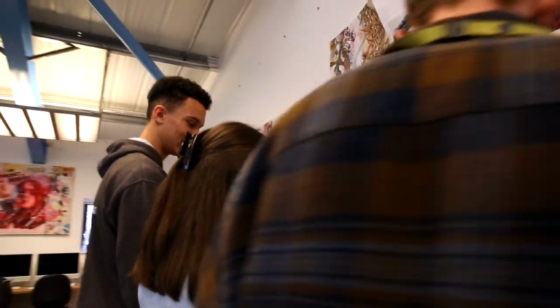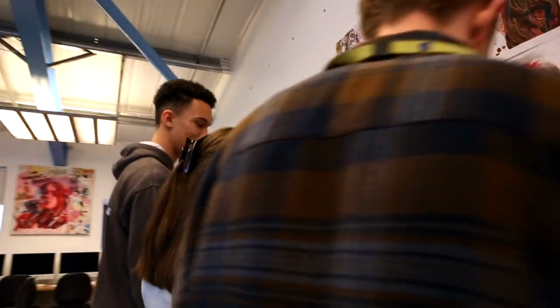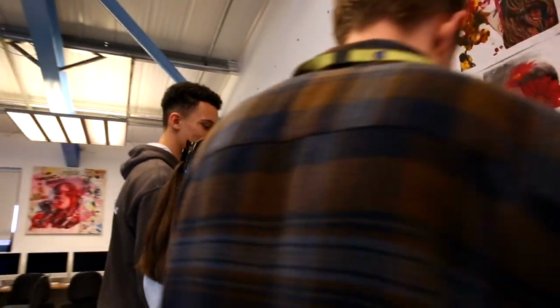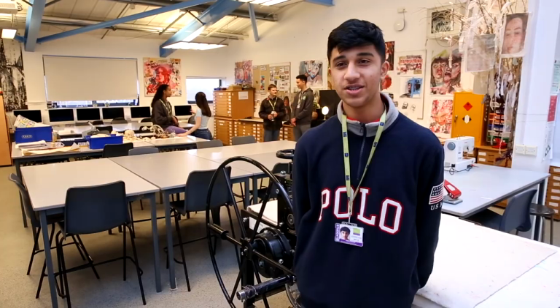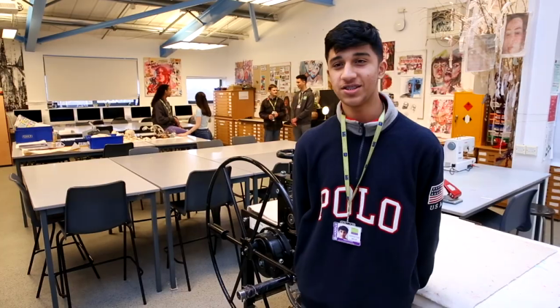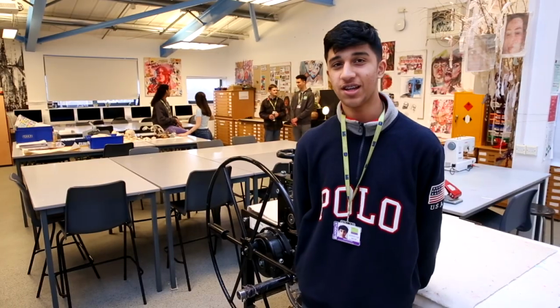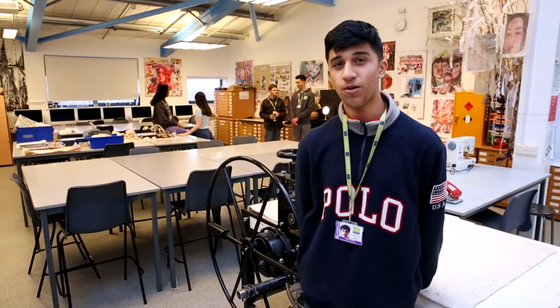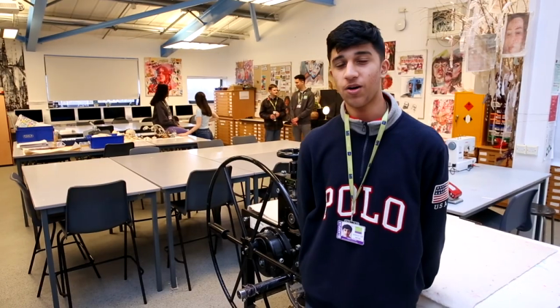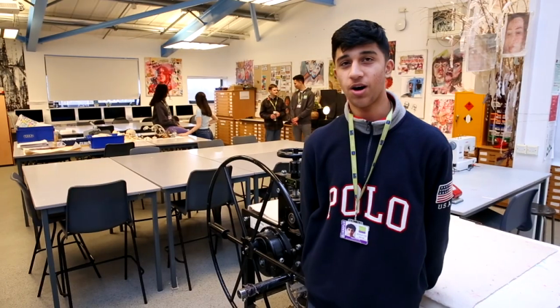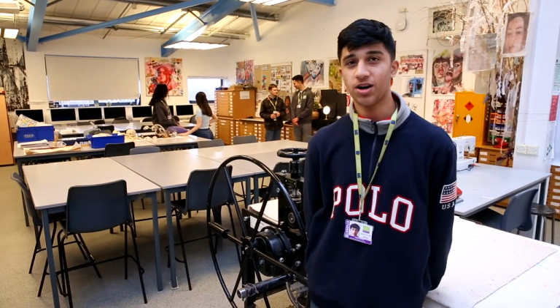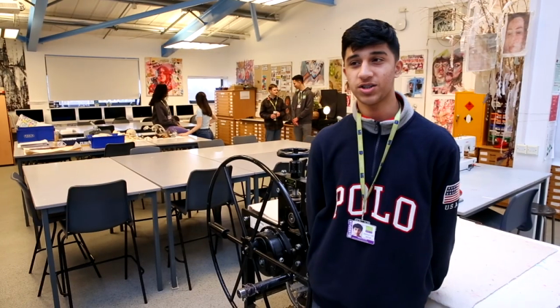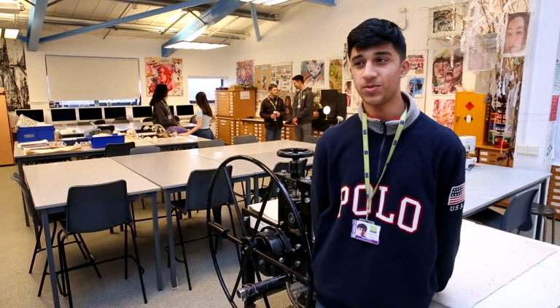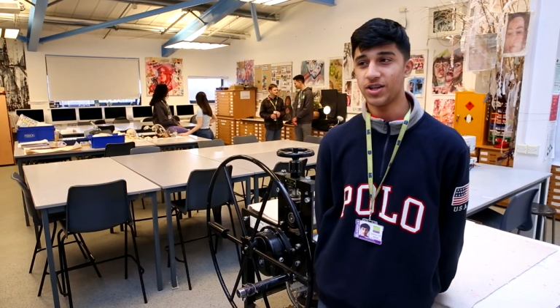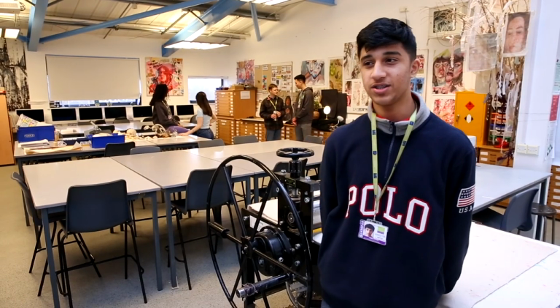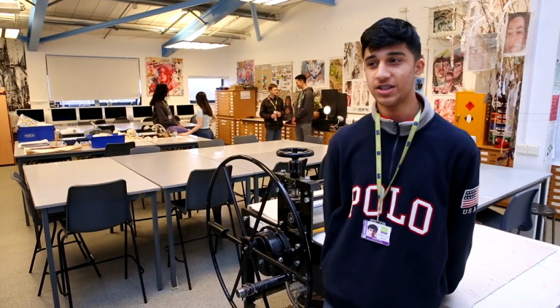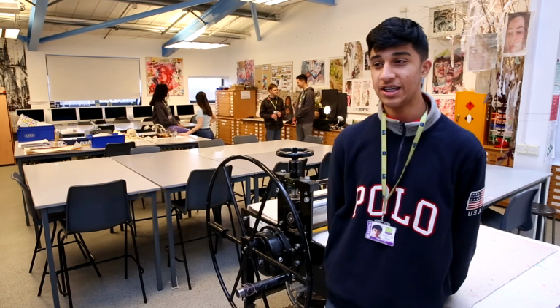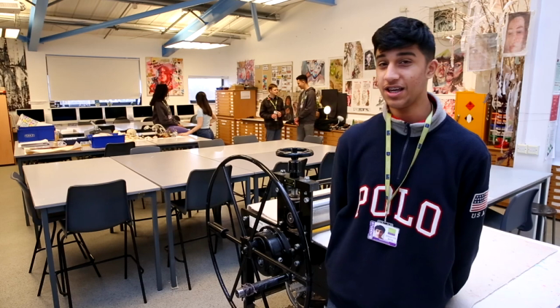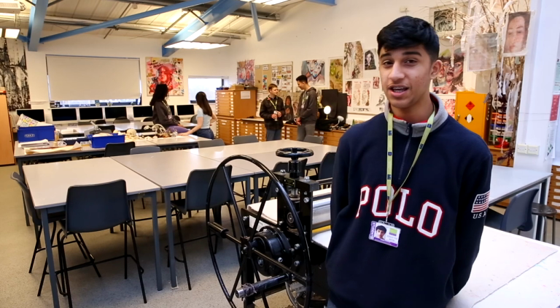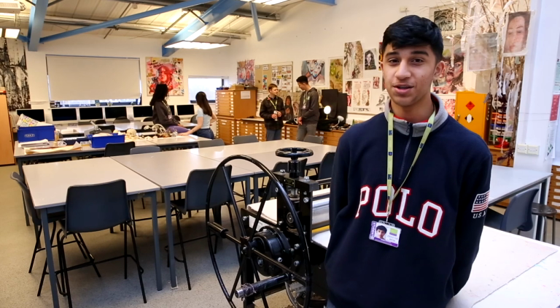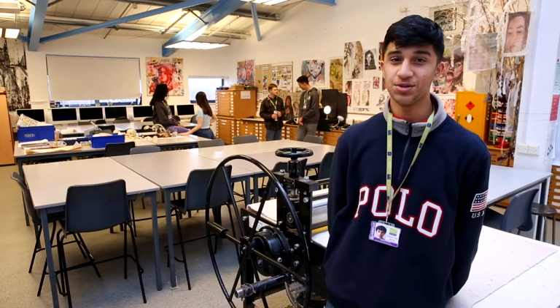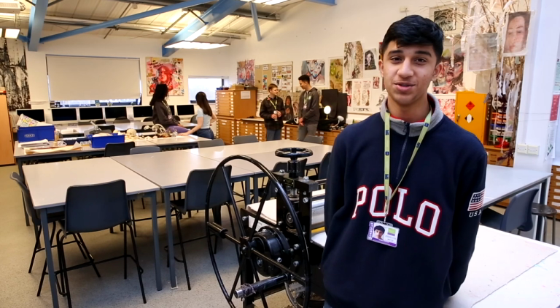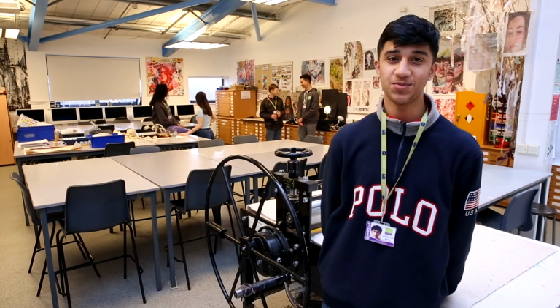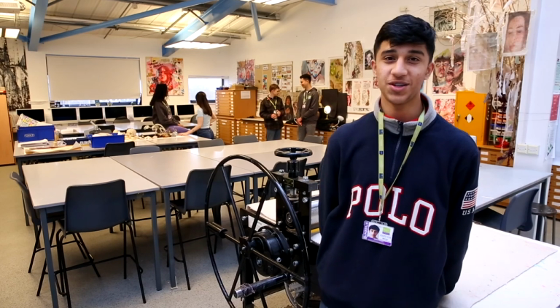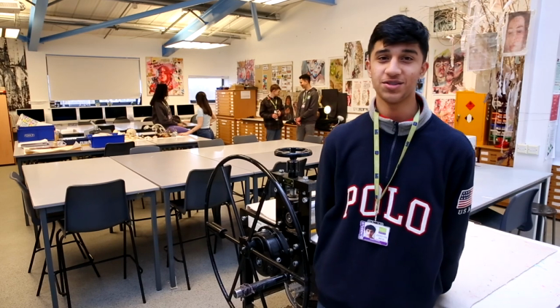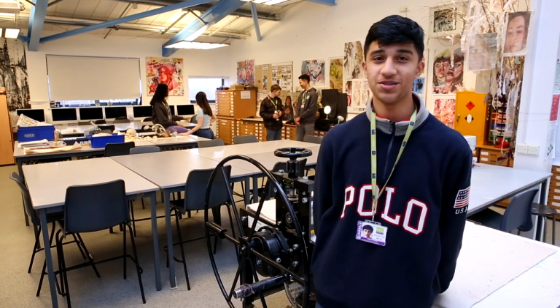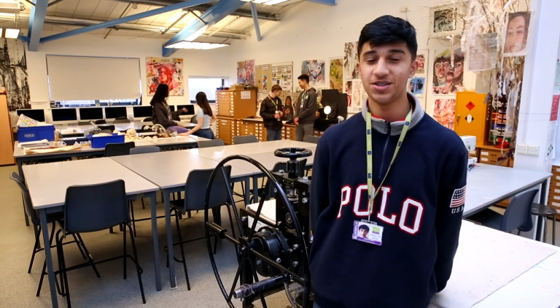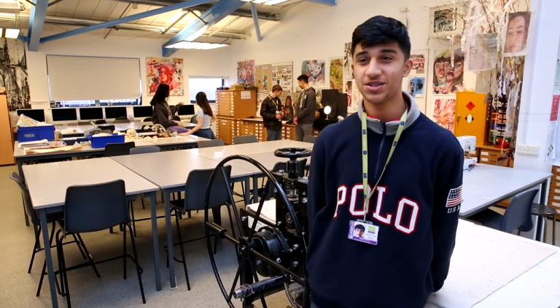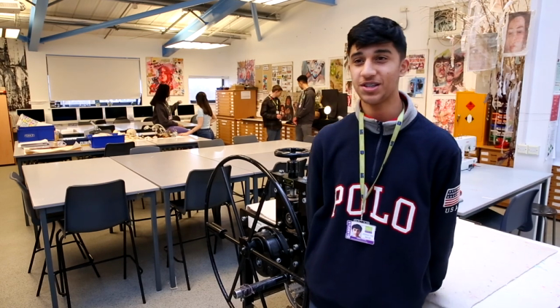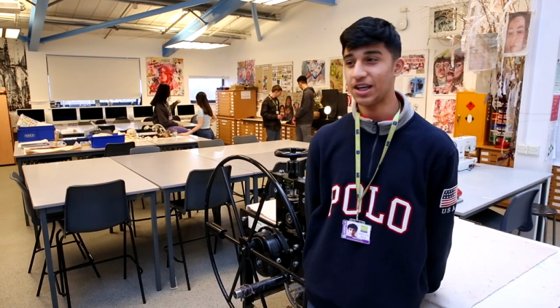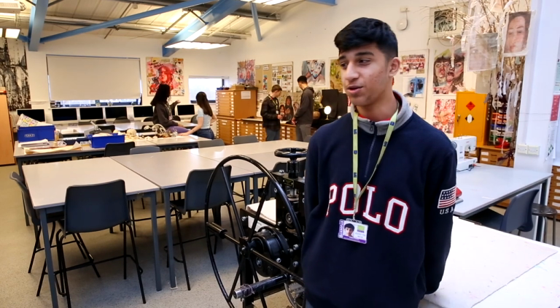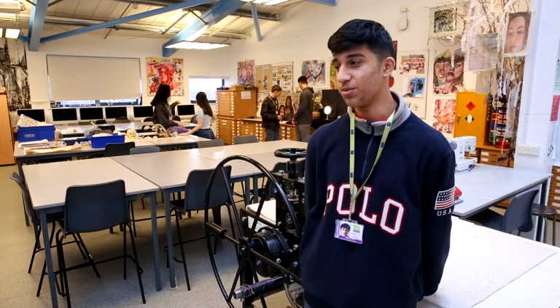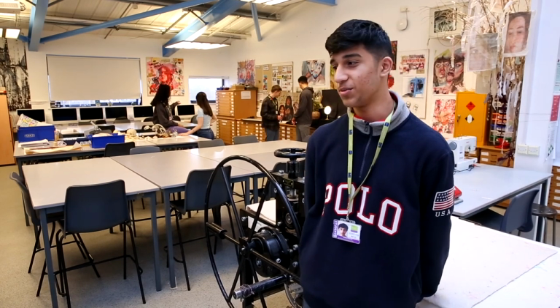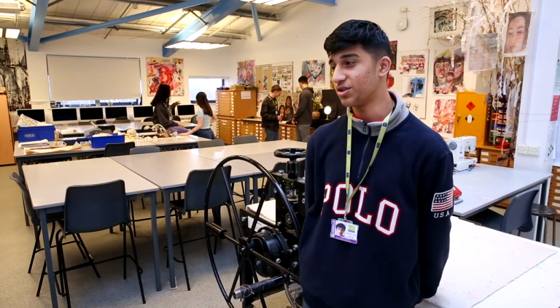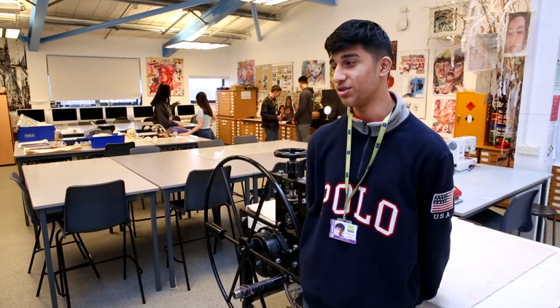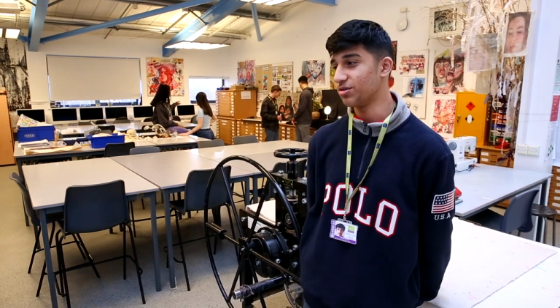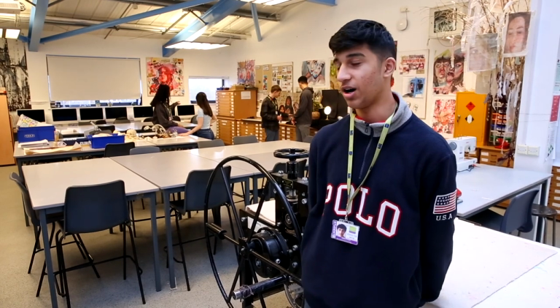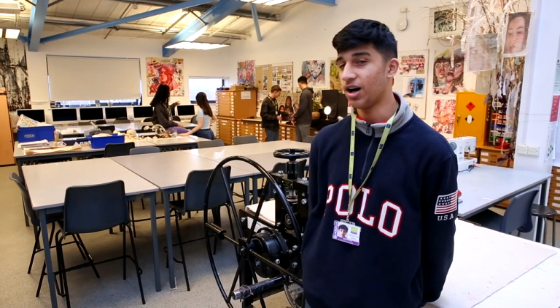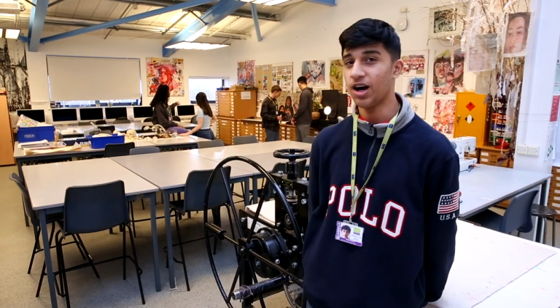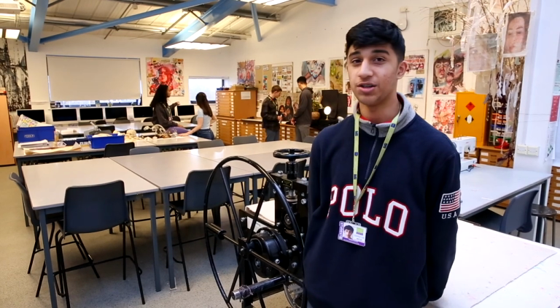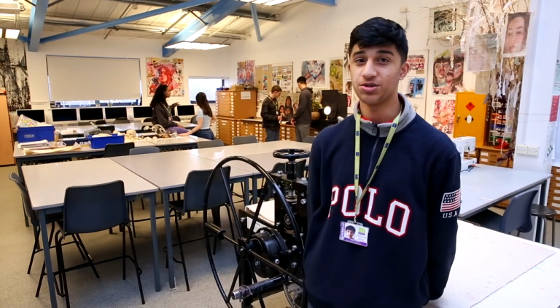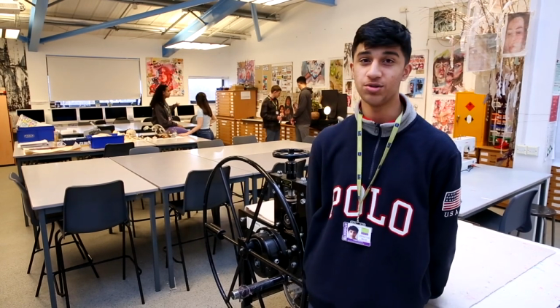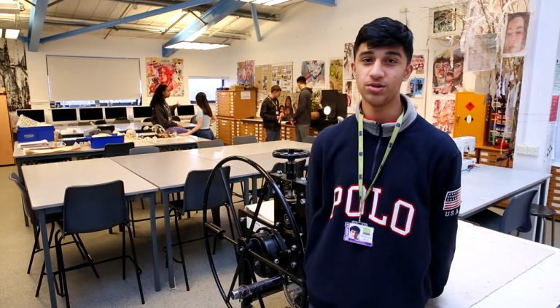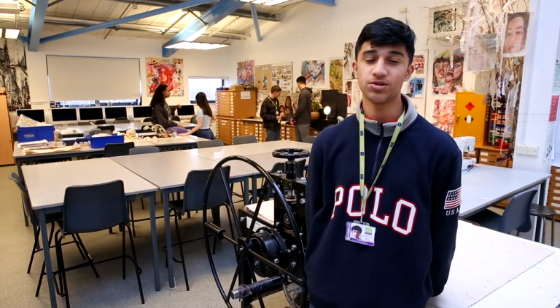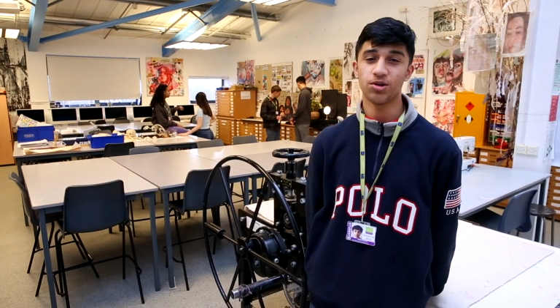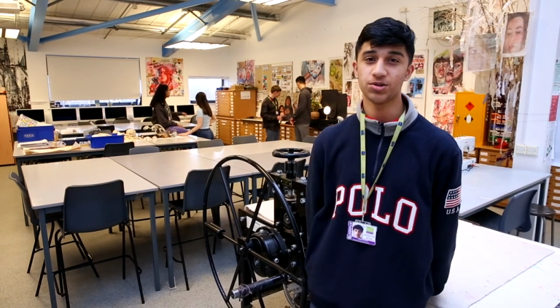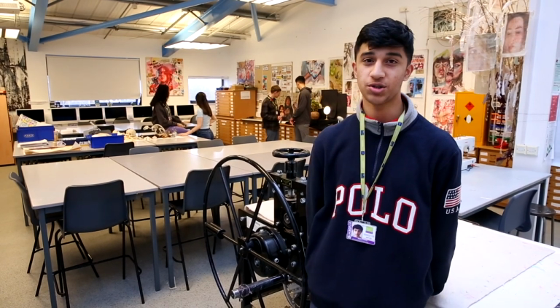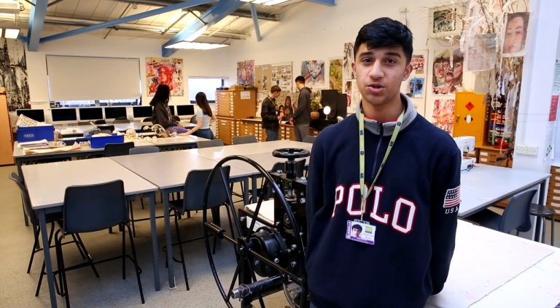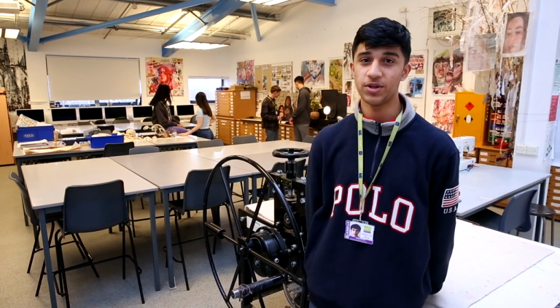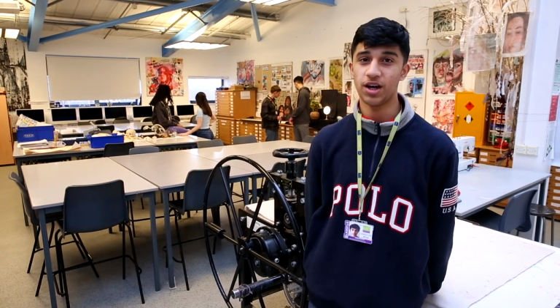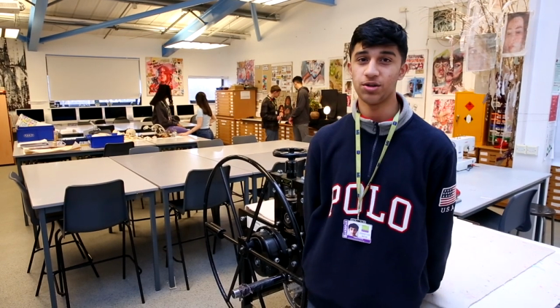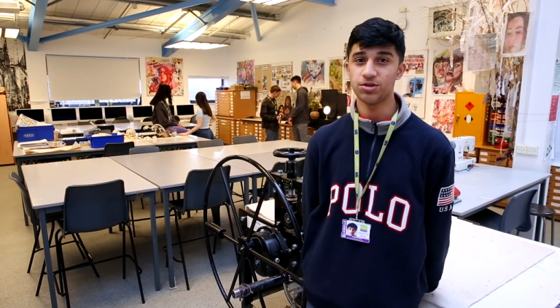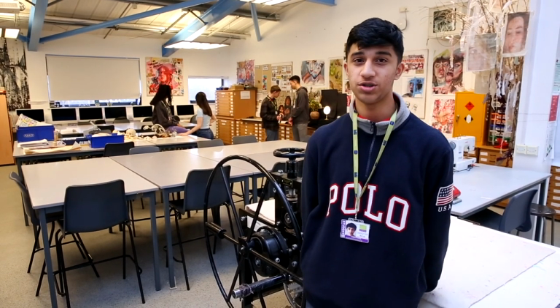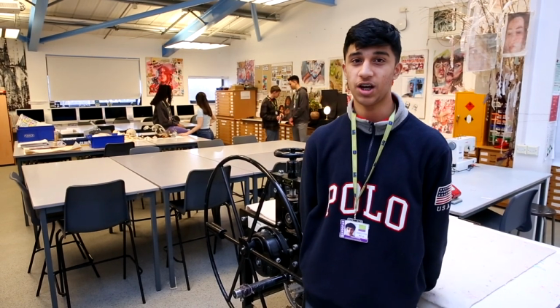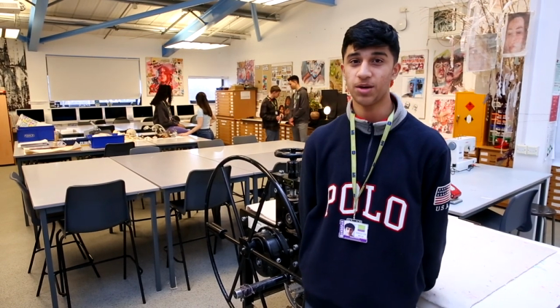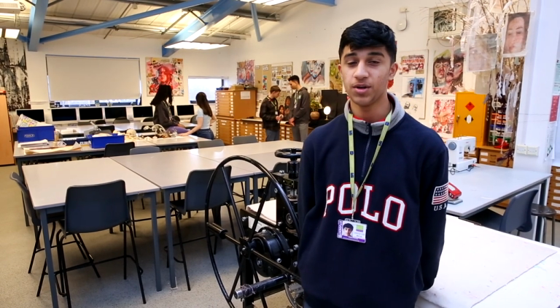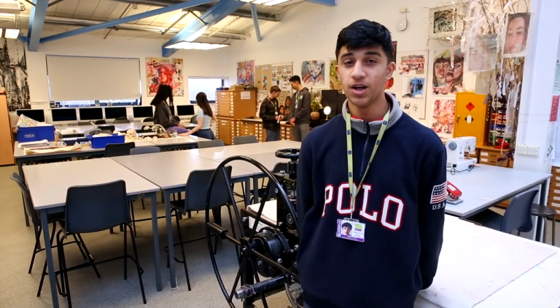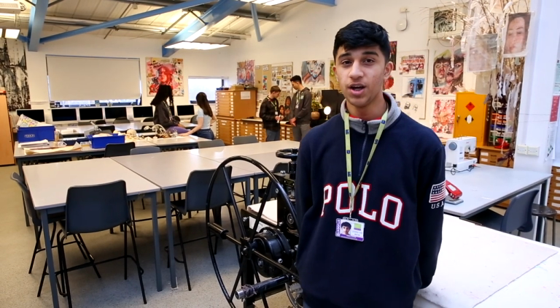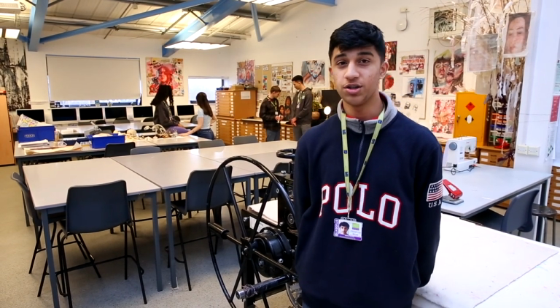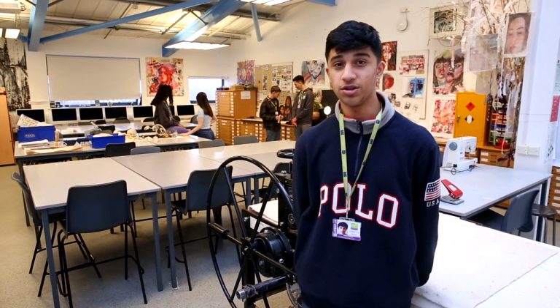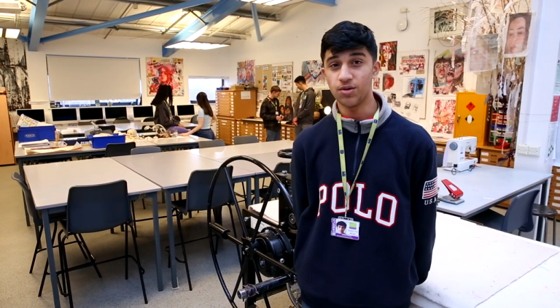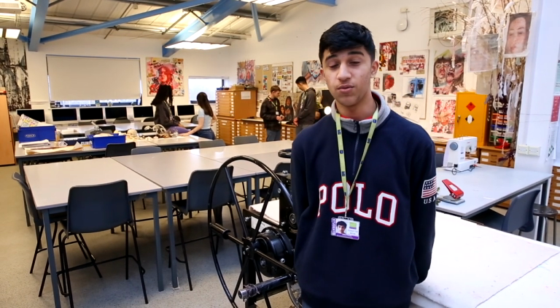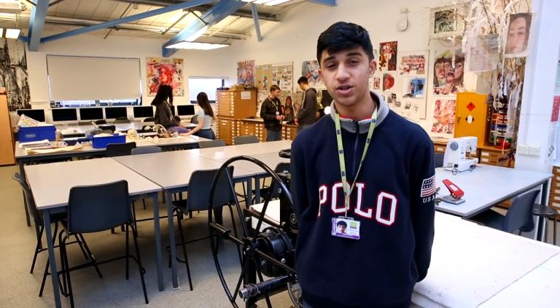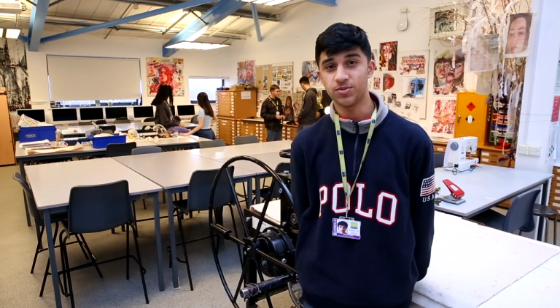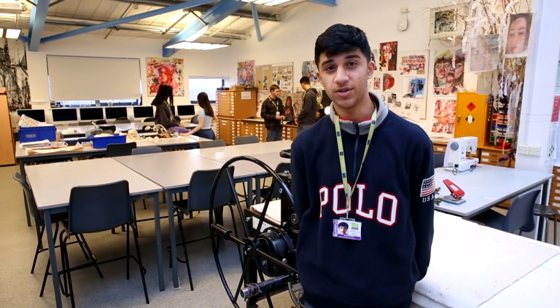This is our art space. It includes specialist equipment to do art, and students also come here at lunchtime to do enrichment.